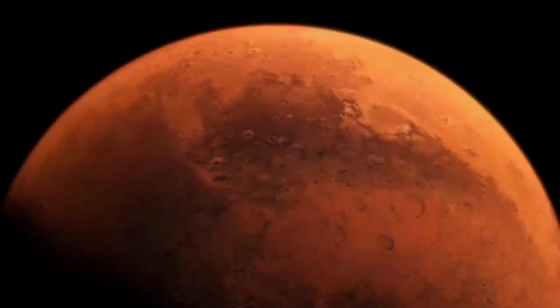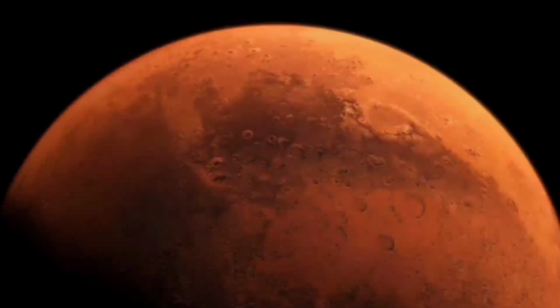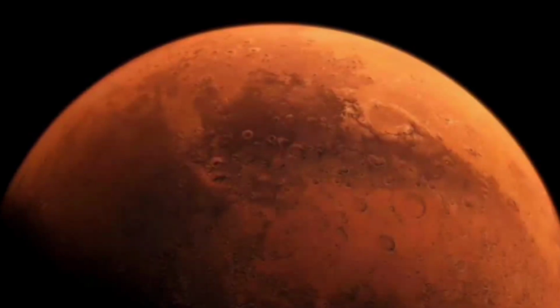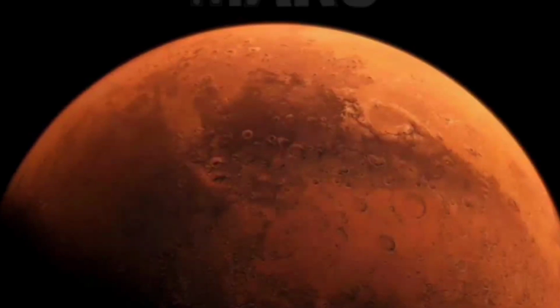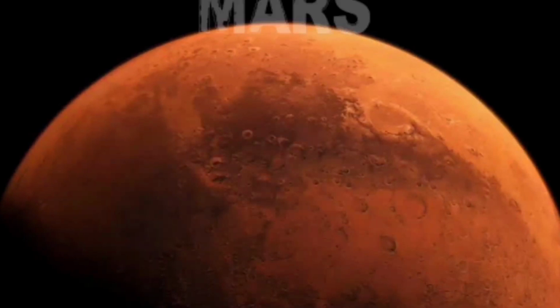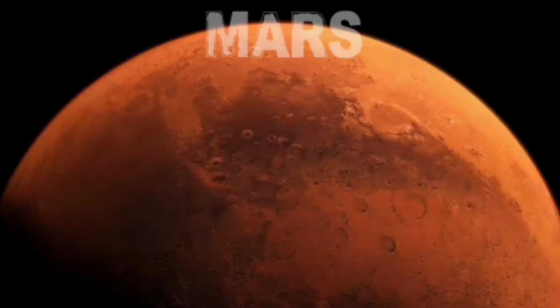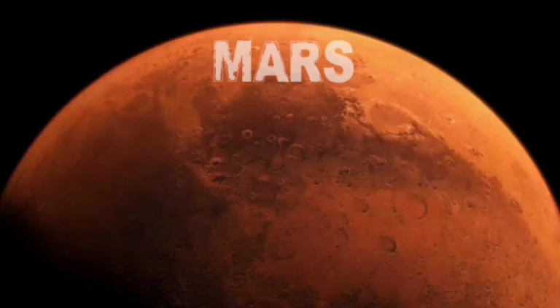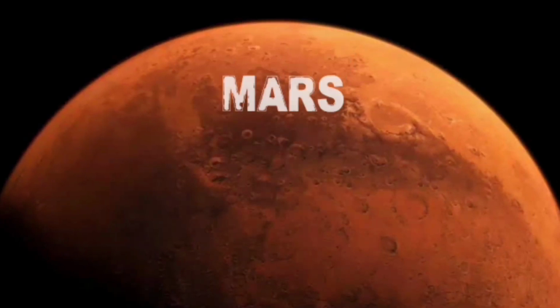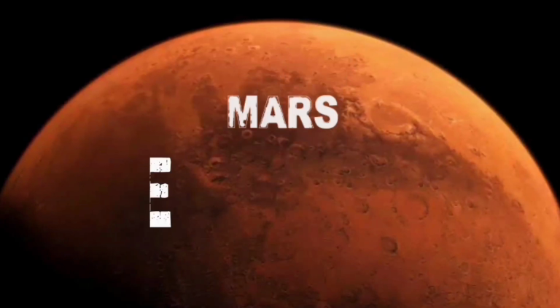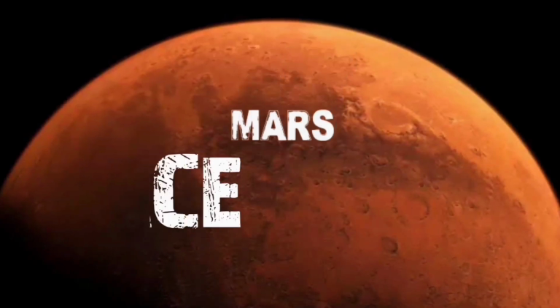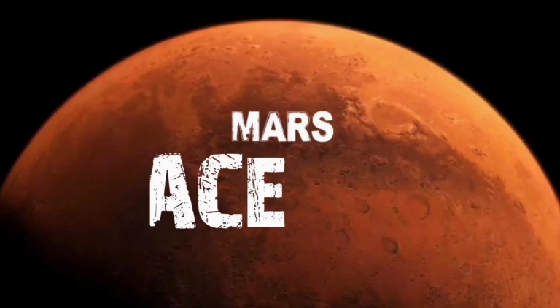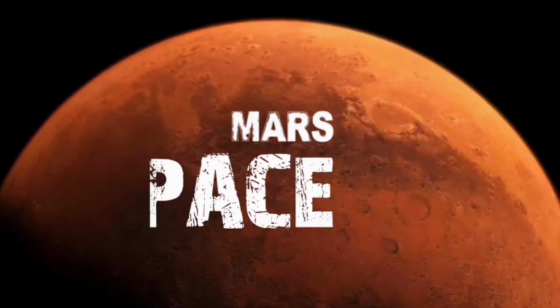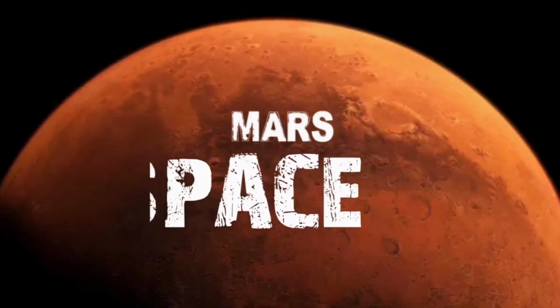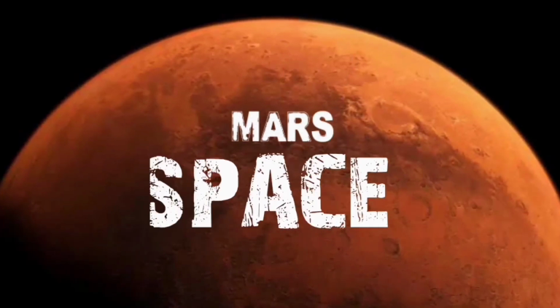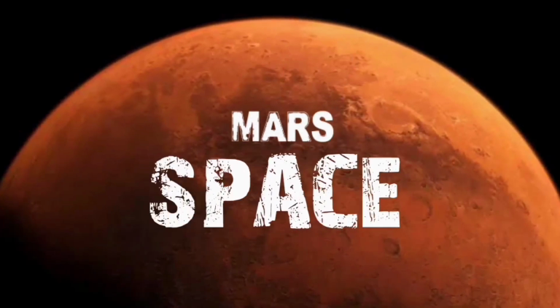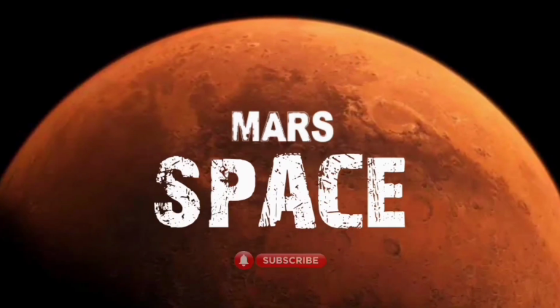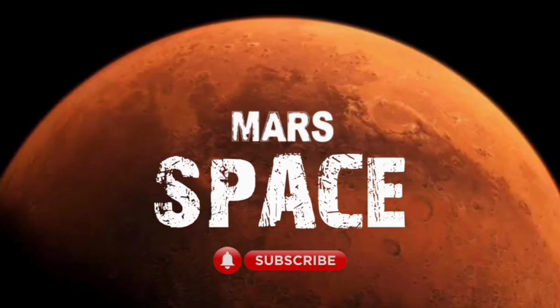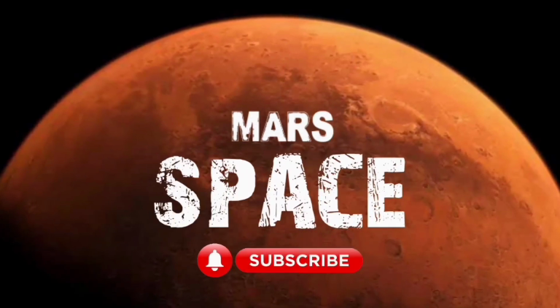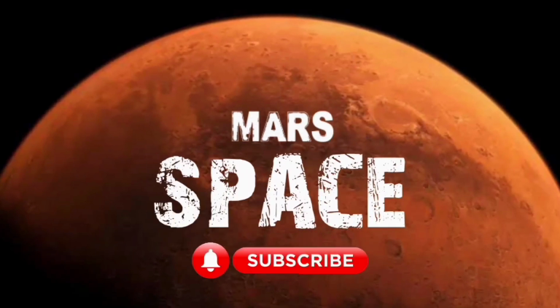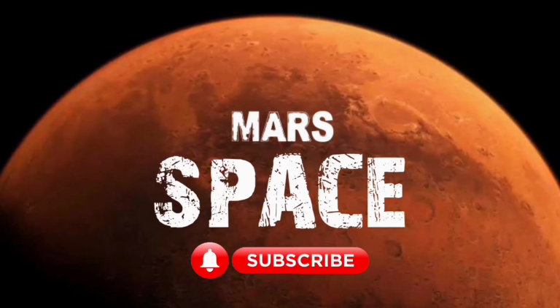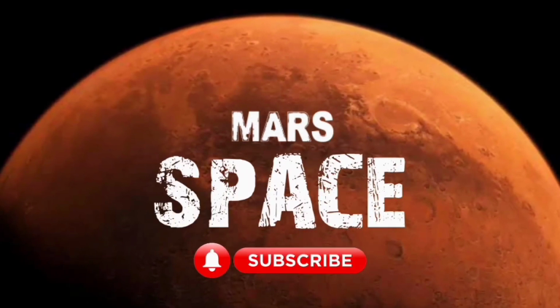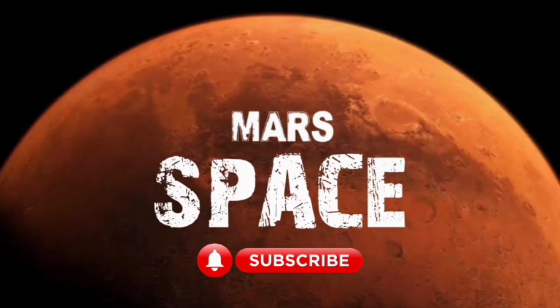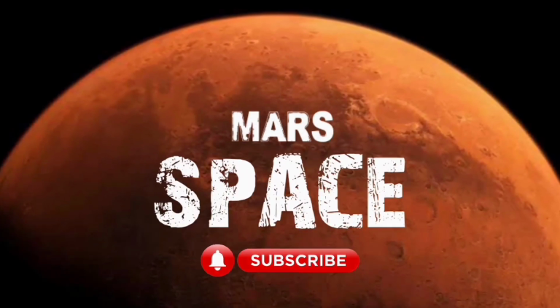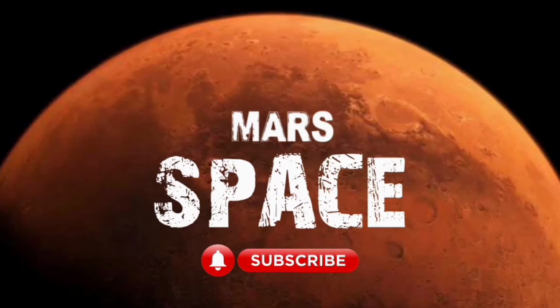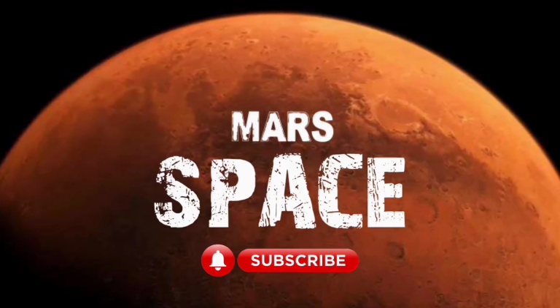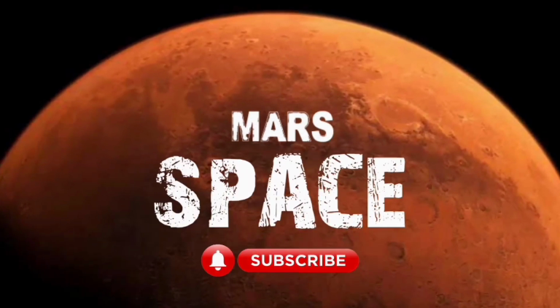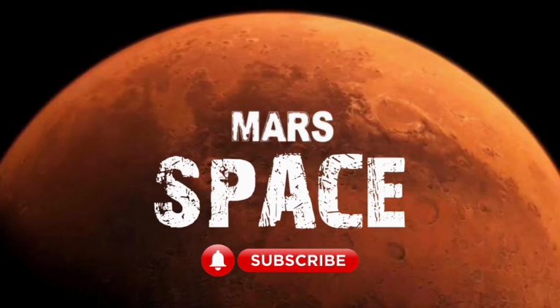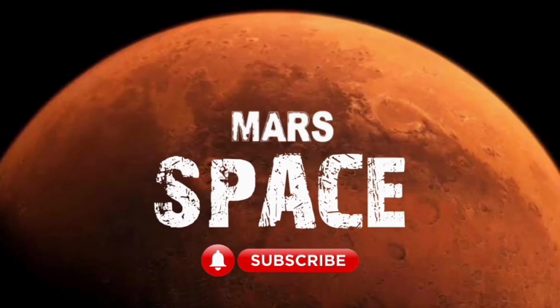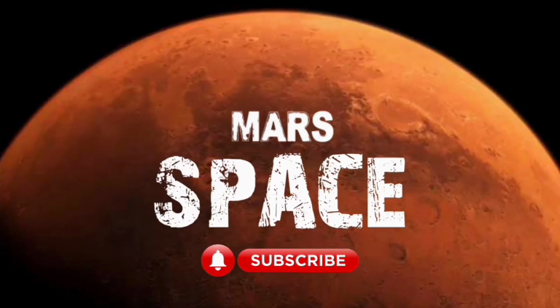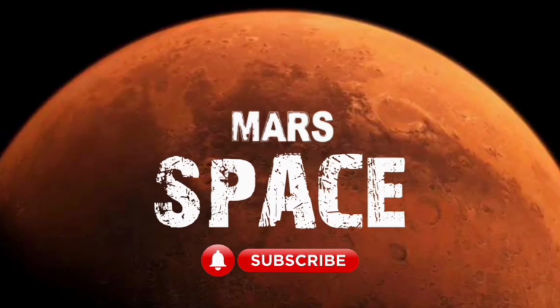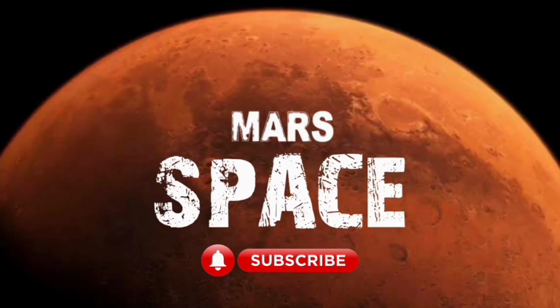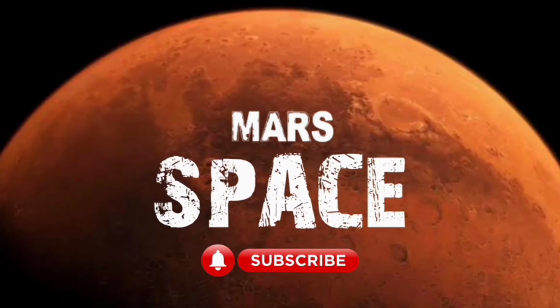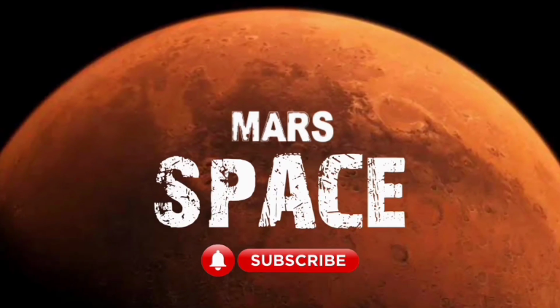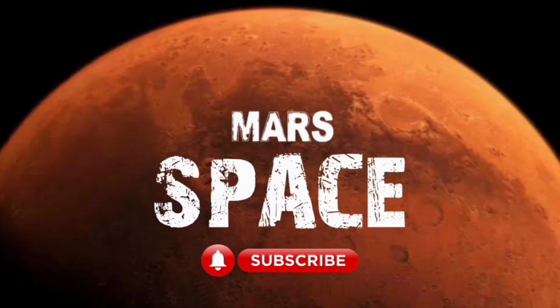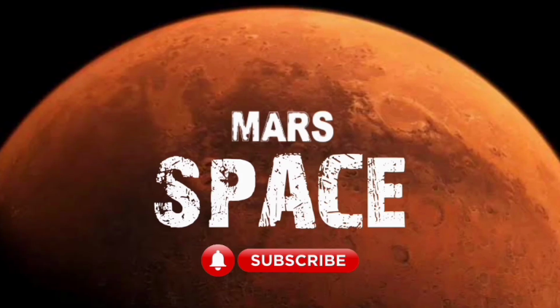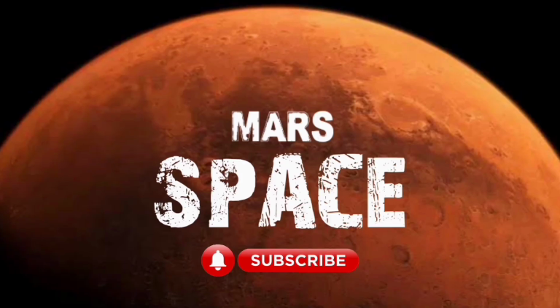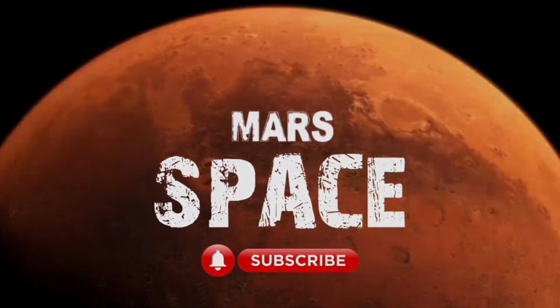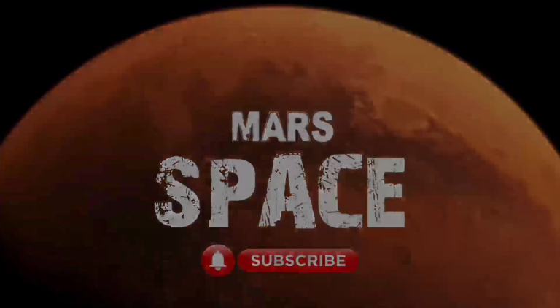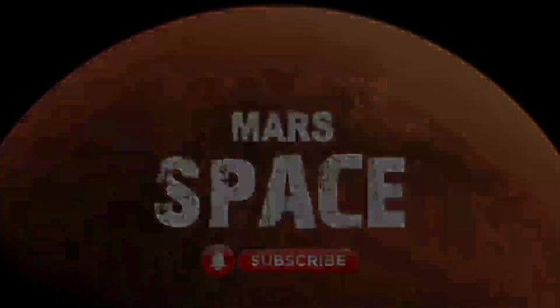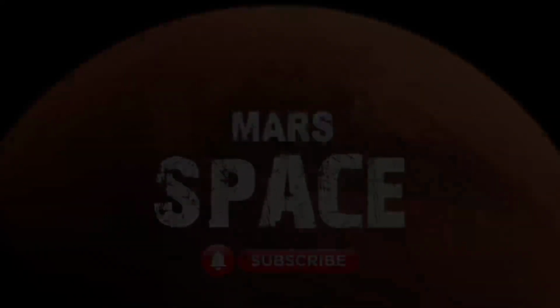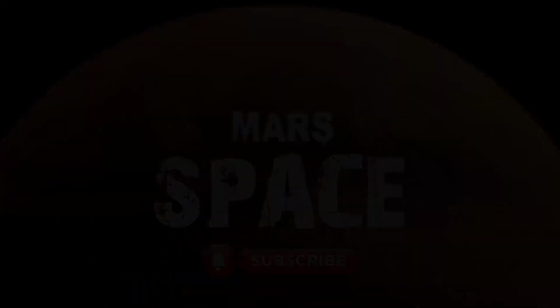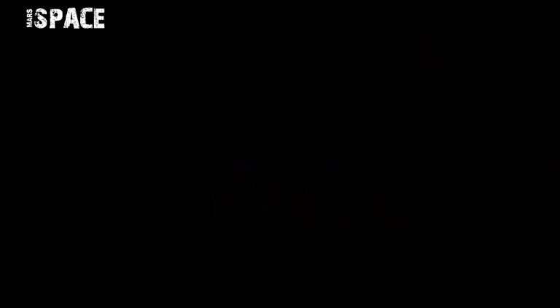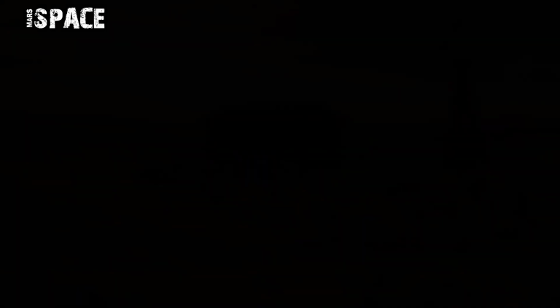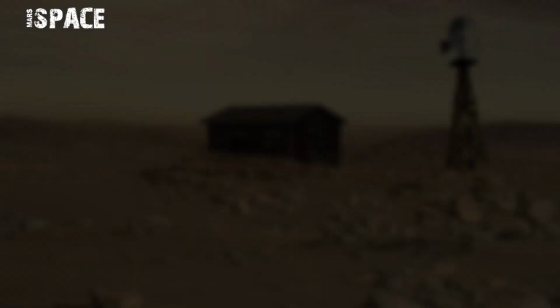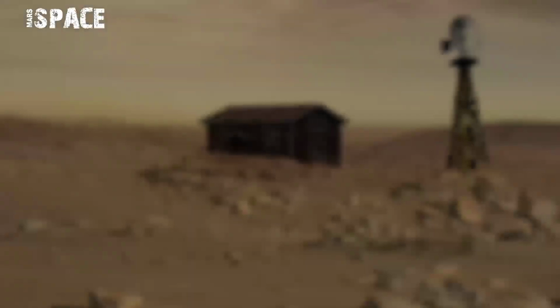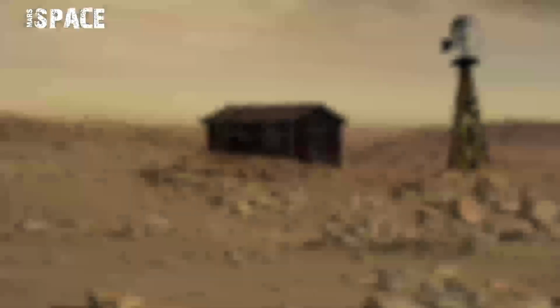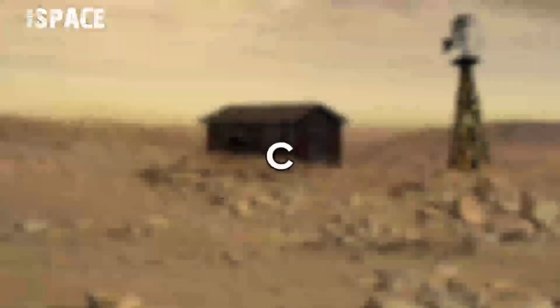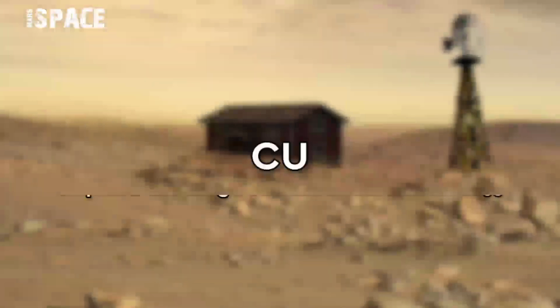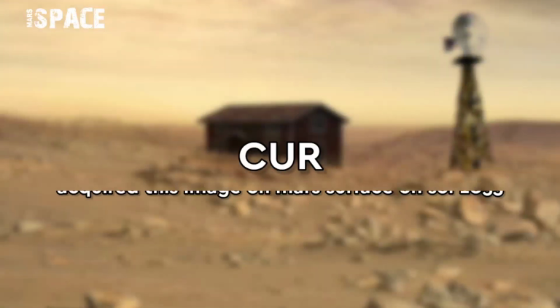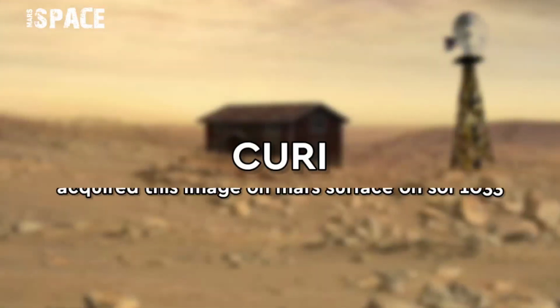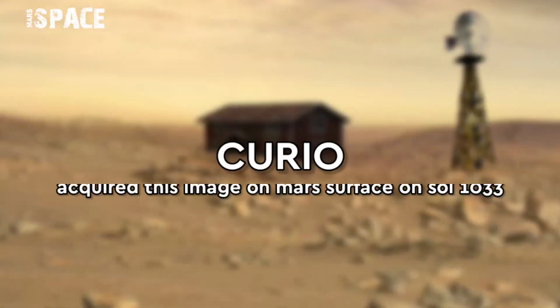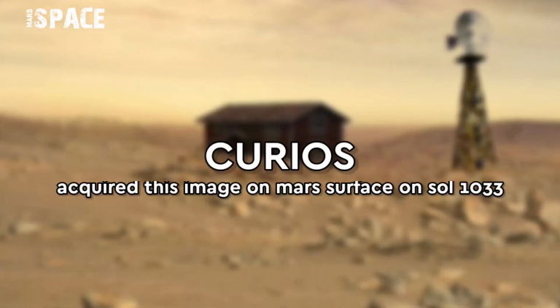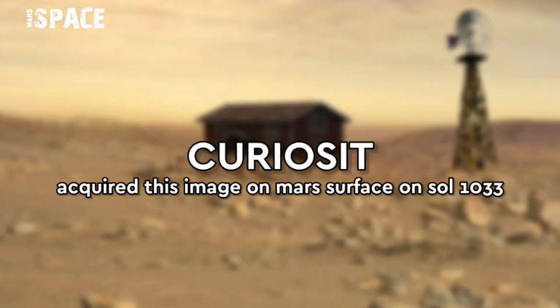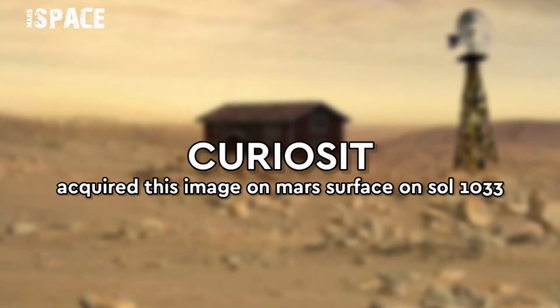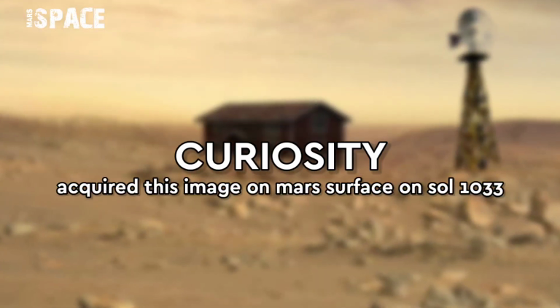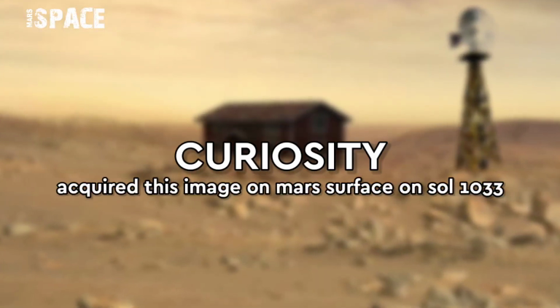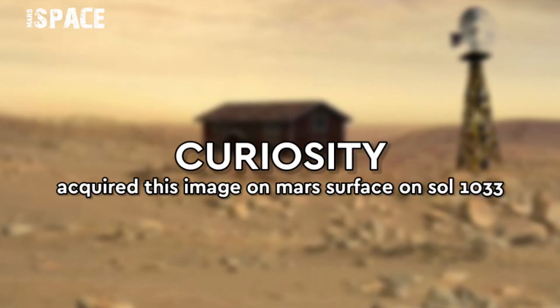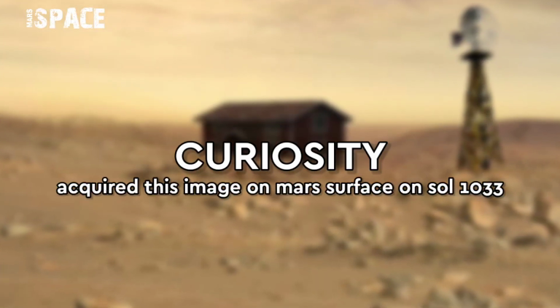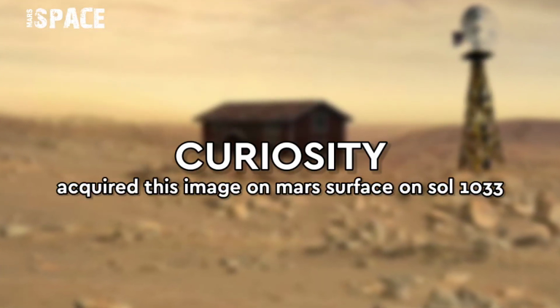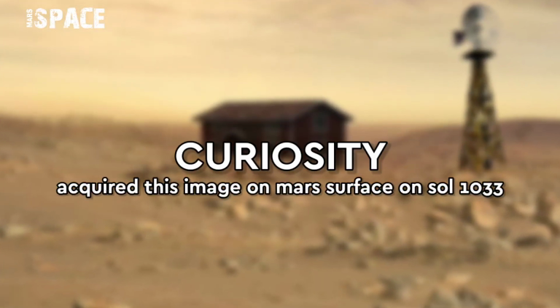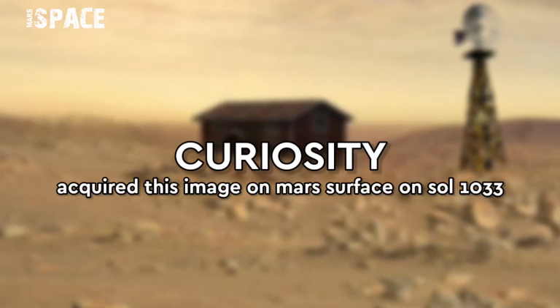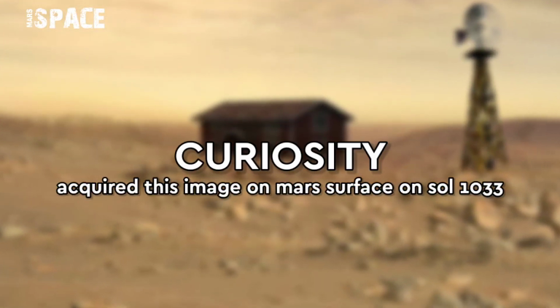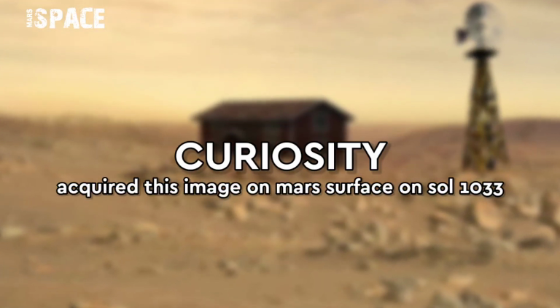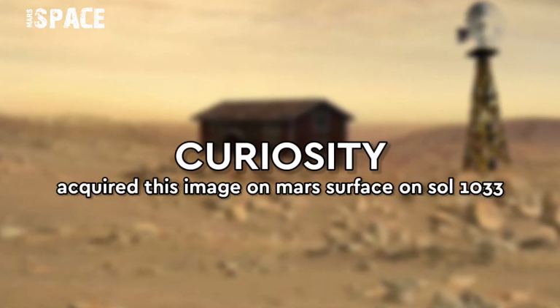Hi my dear friends, welcome back to our YouTube channel Mars's Pass. For more updates, hit the bell icon with thumbs up and please watch till the end.